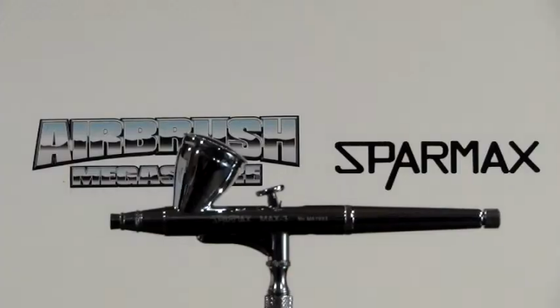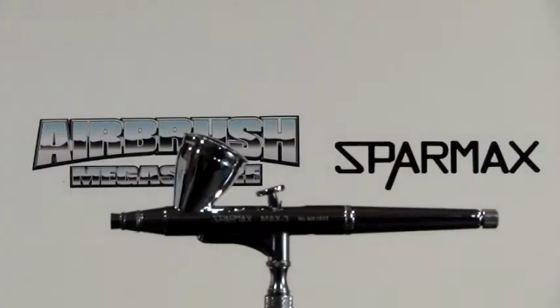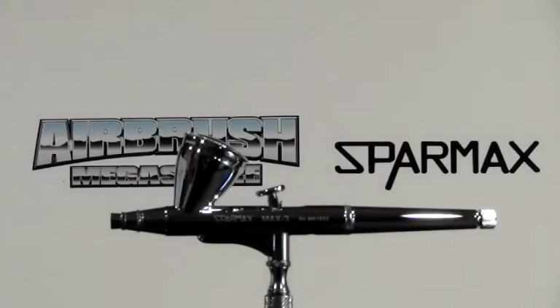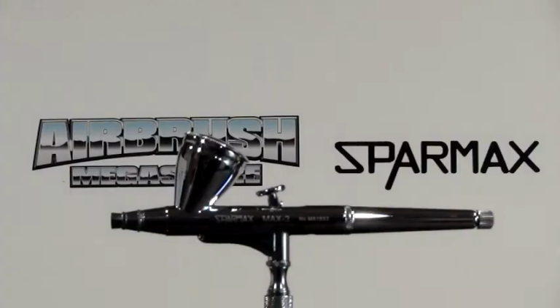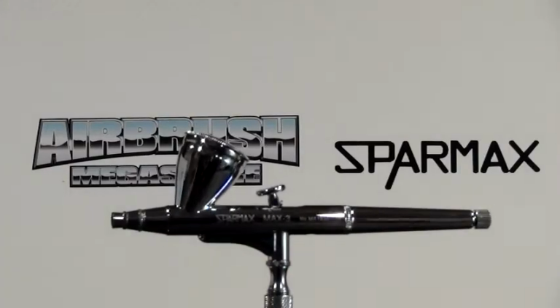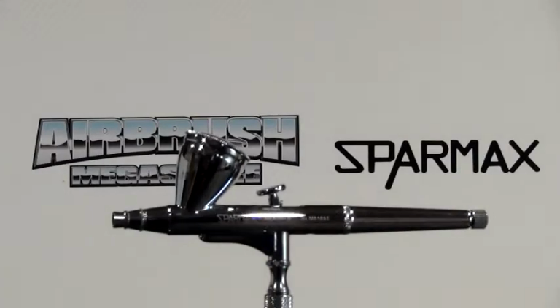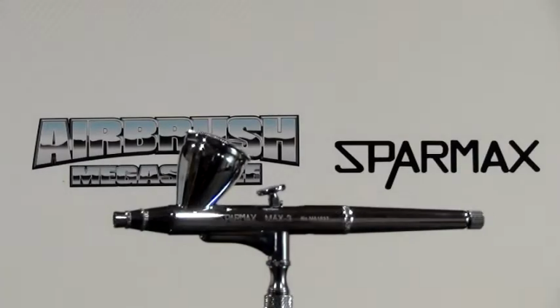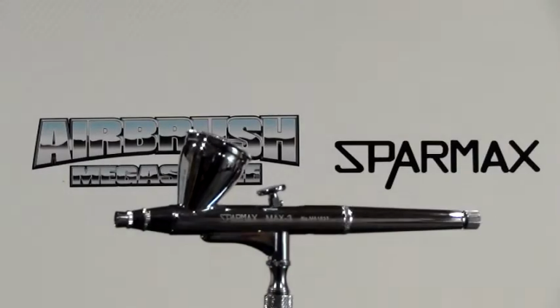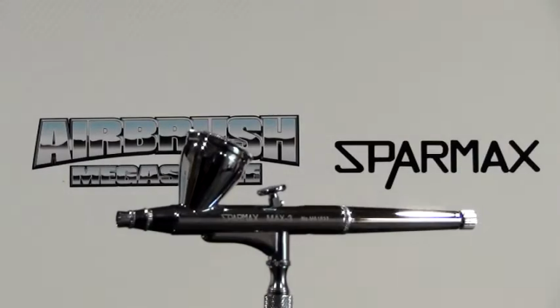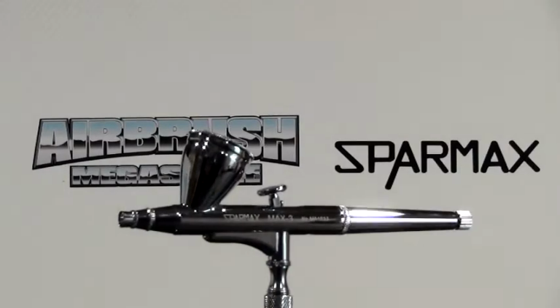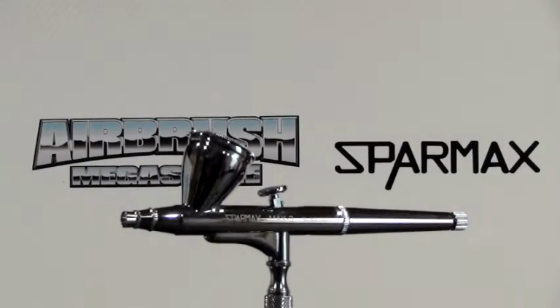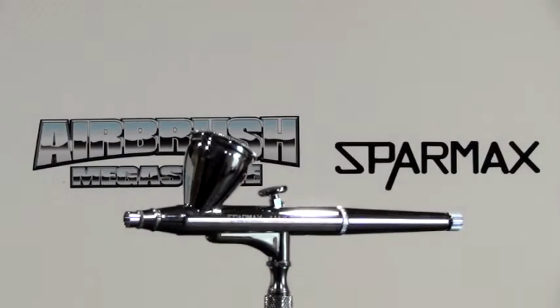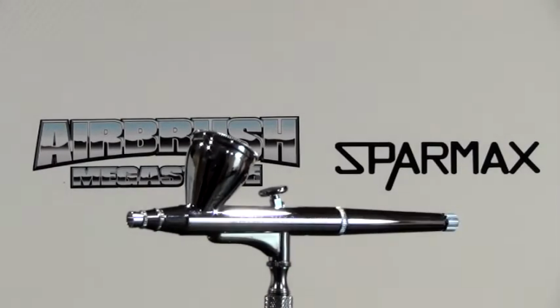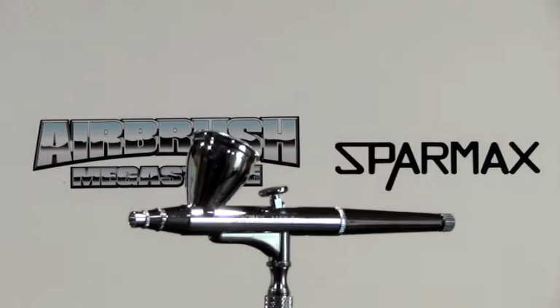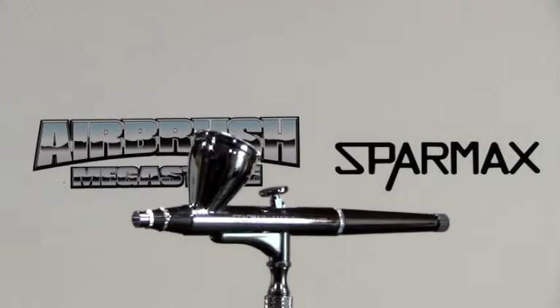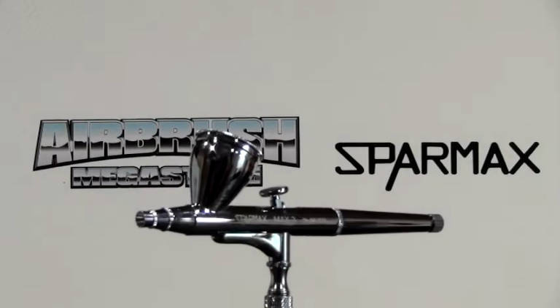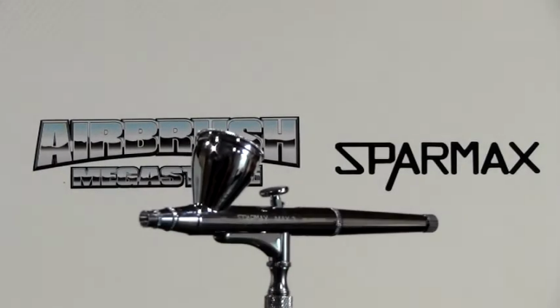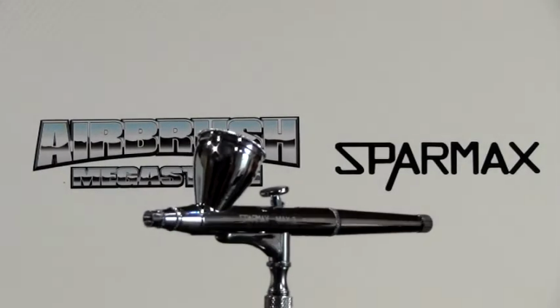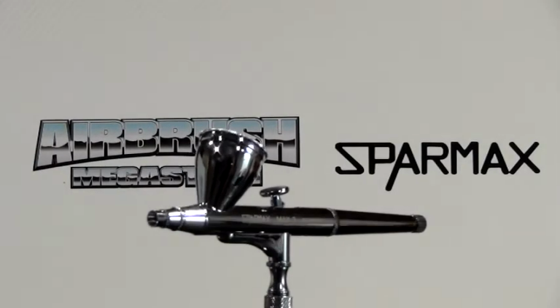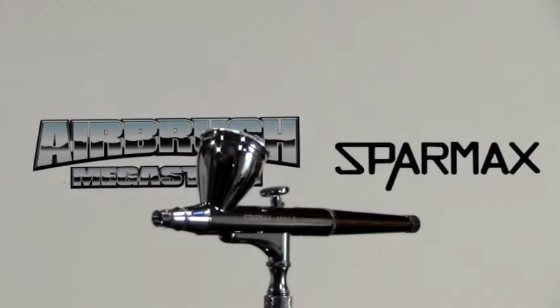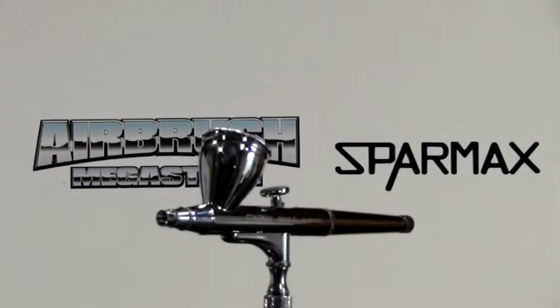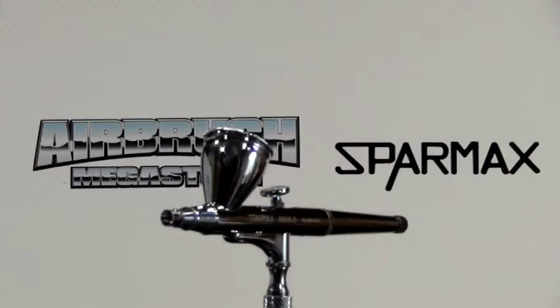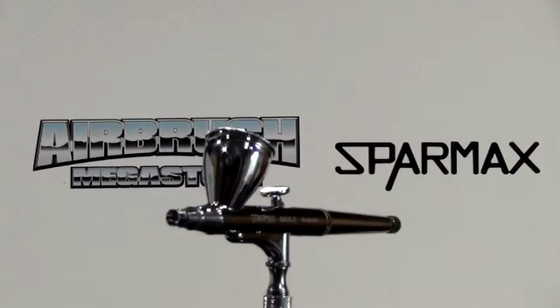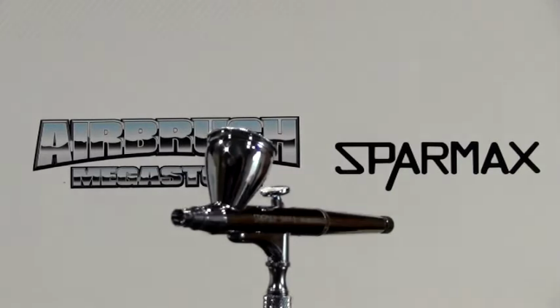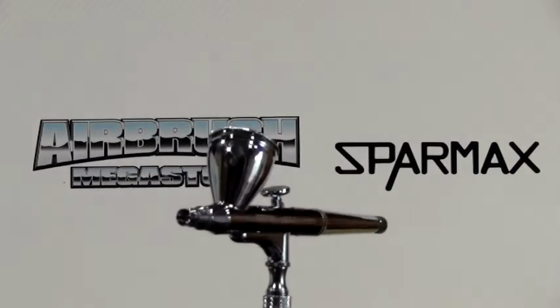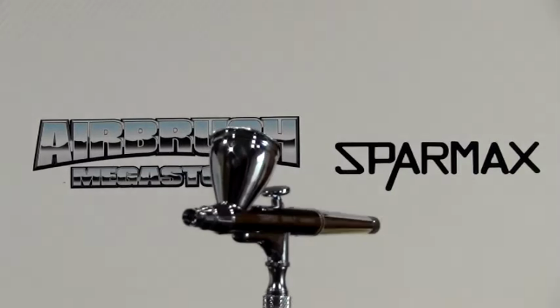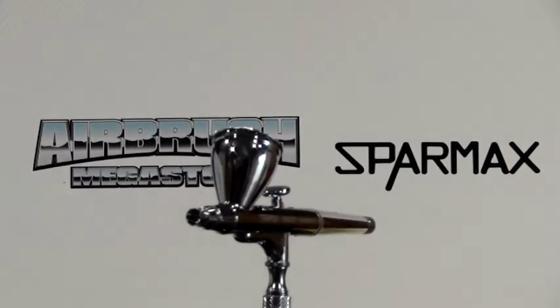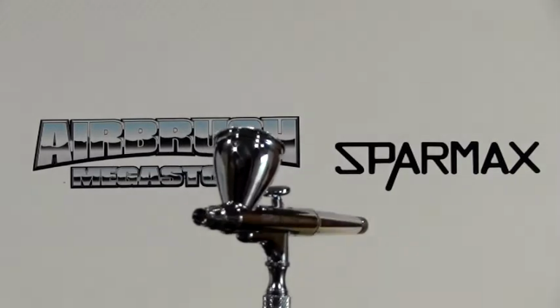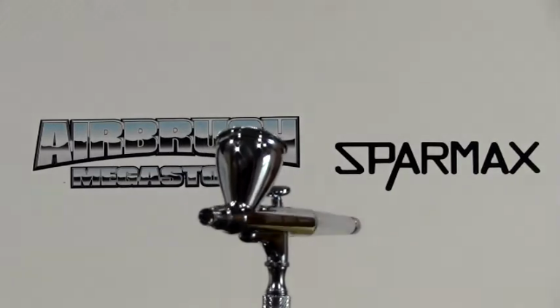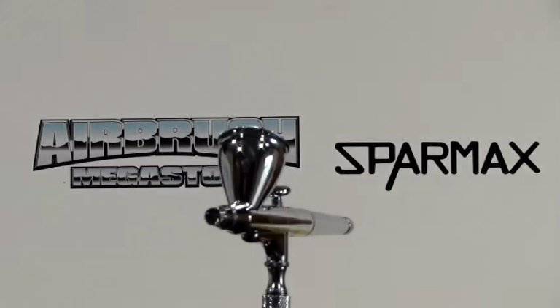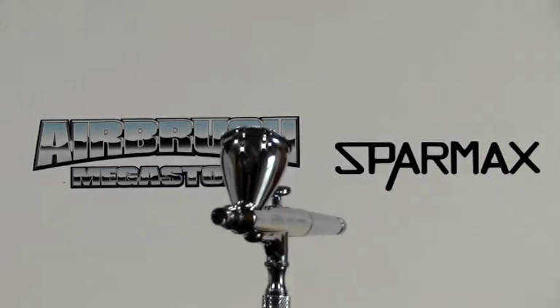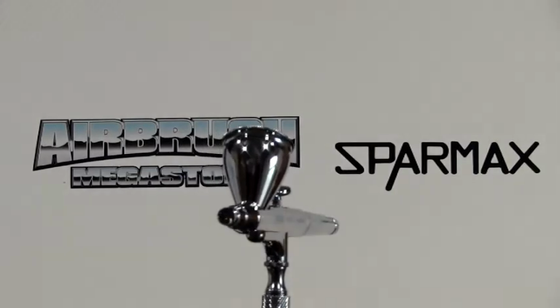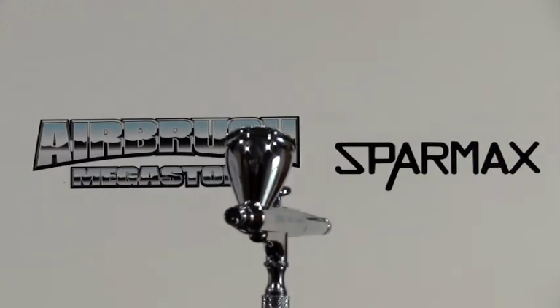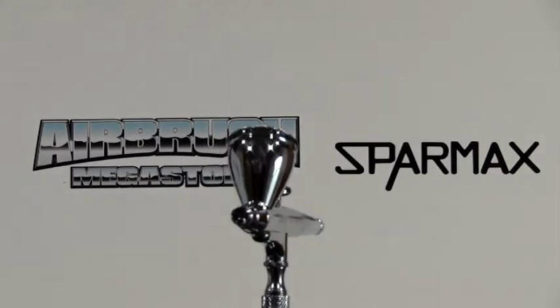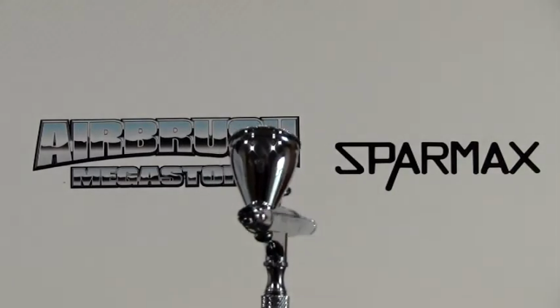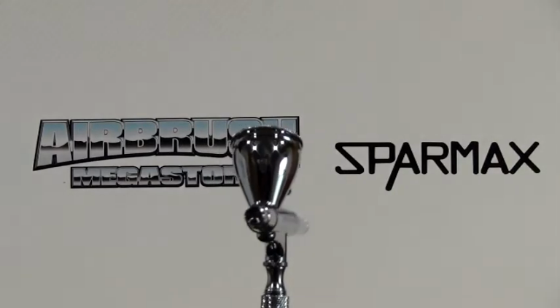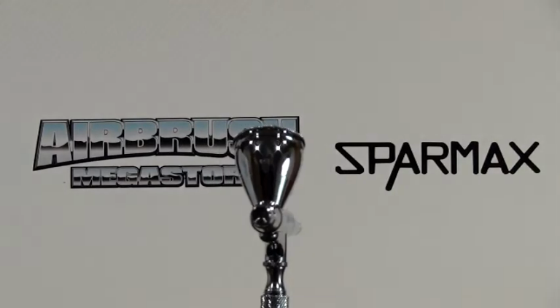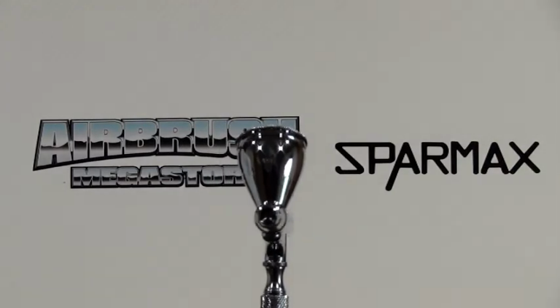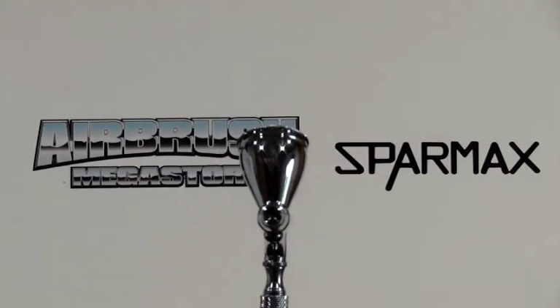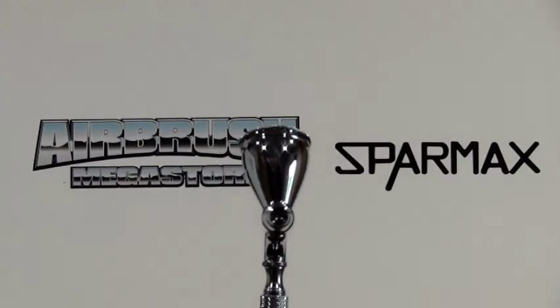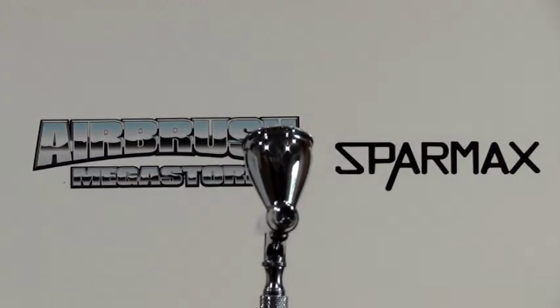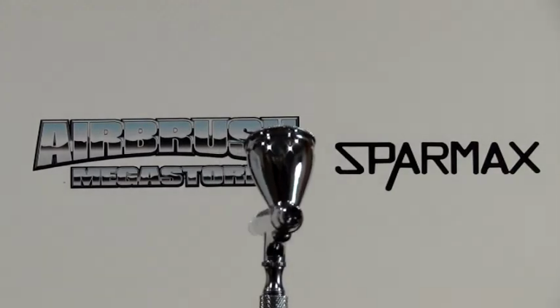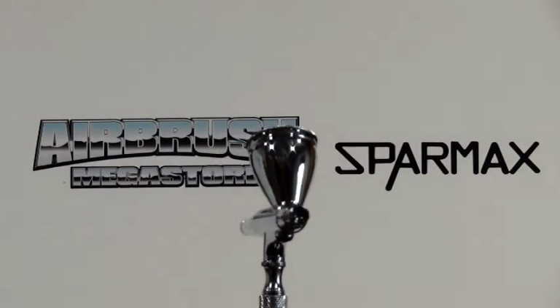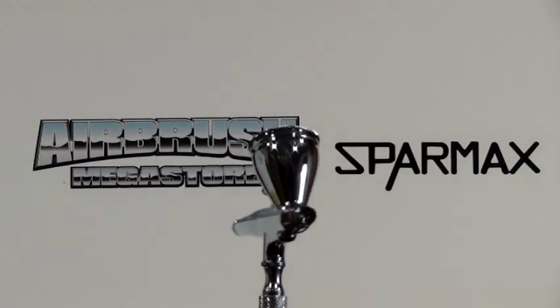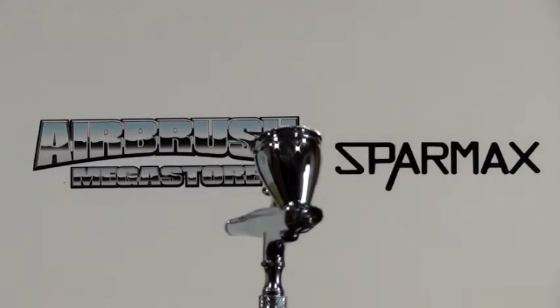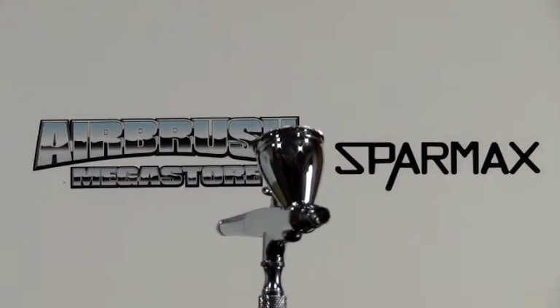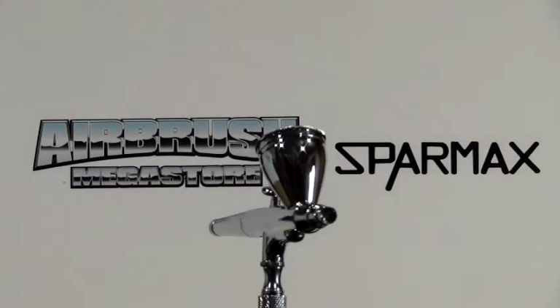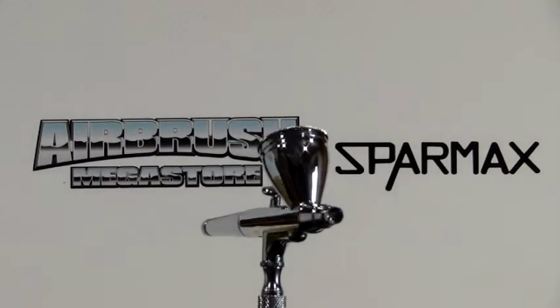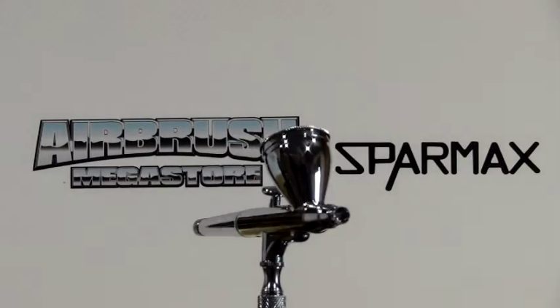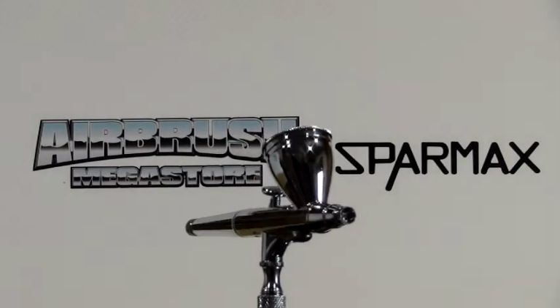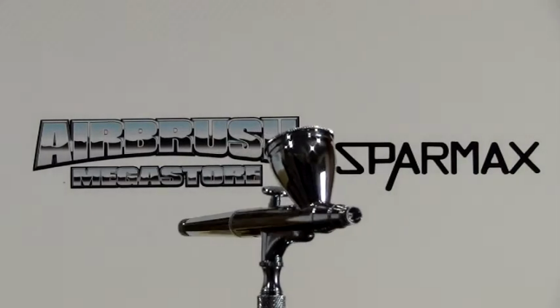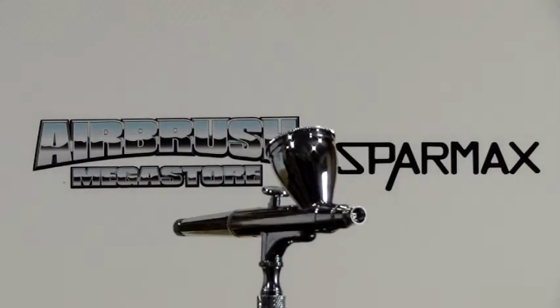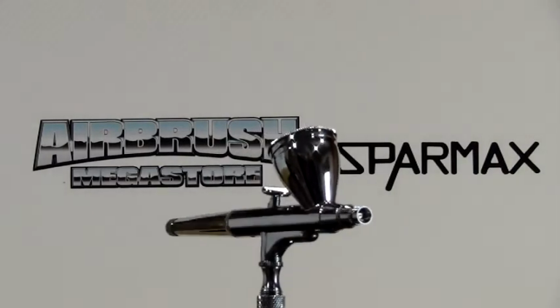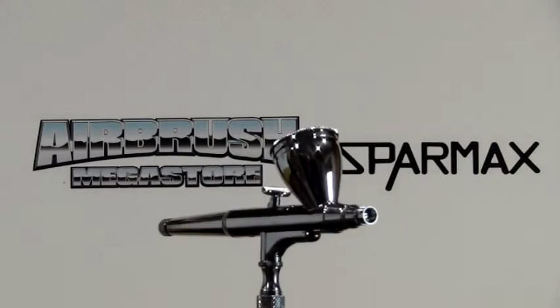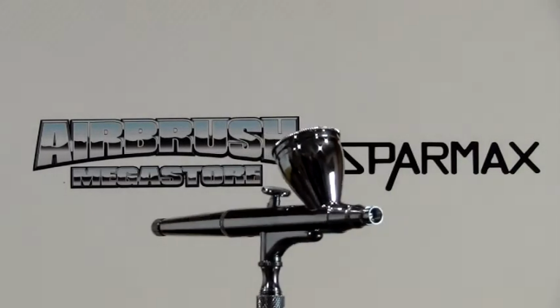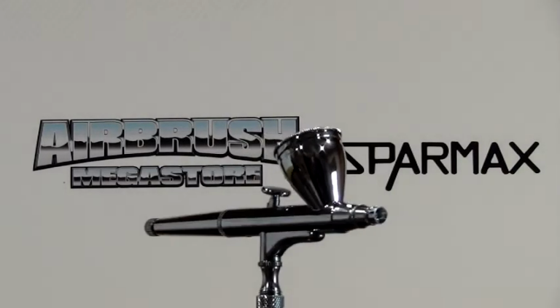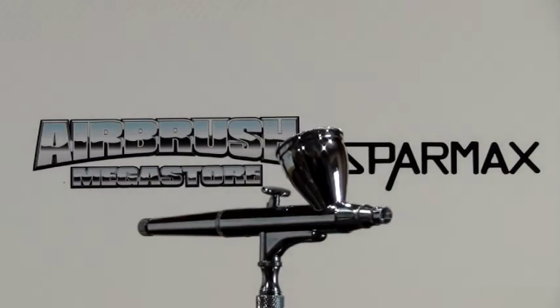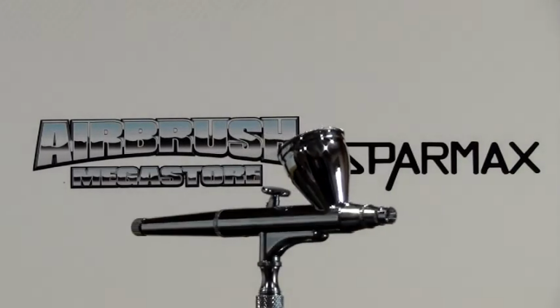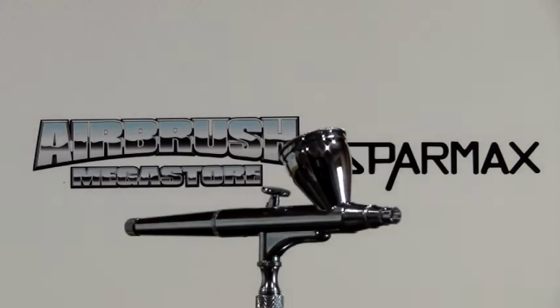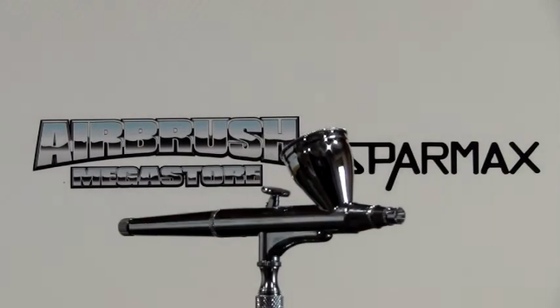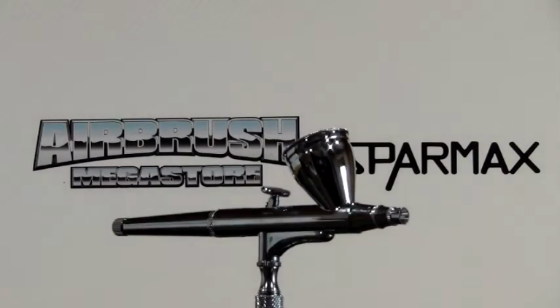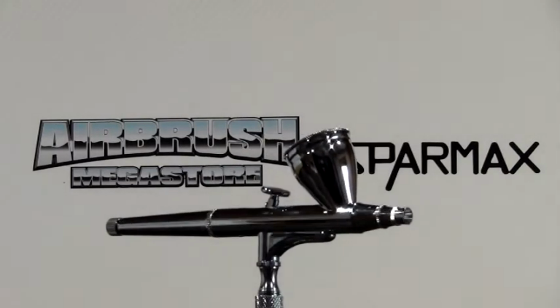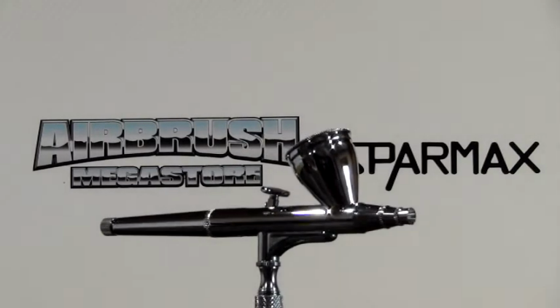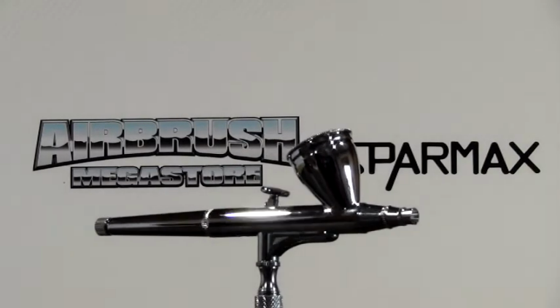The Spa Max Max 3 is a gravity feed airbrush with a 7cc fluid cup. The nozzle size is 0.3mm.